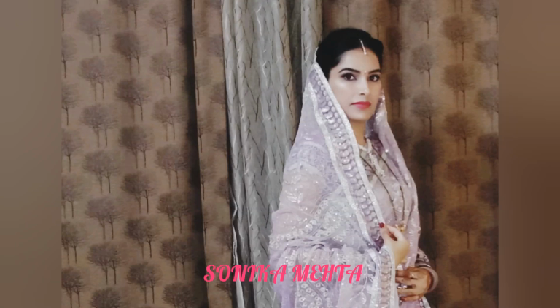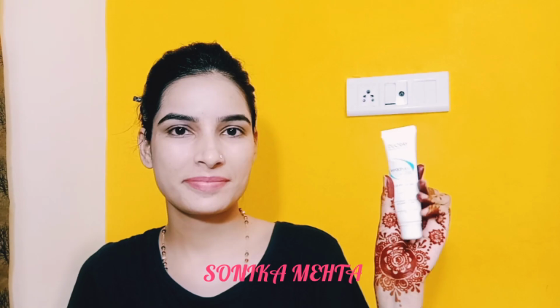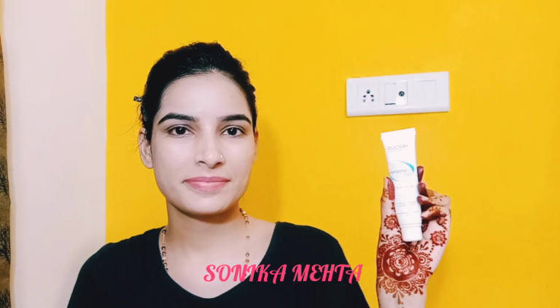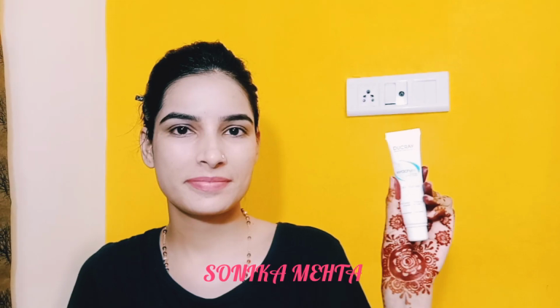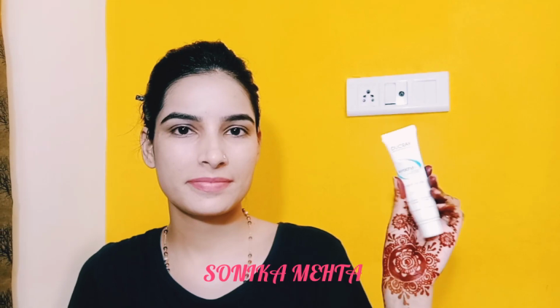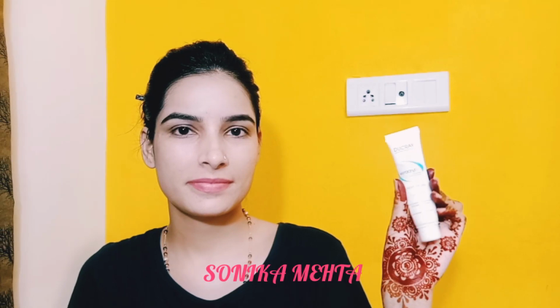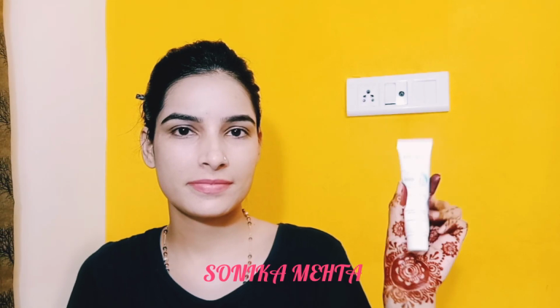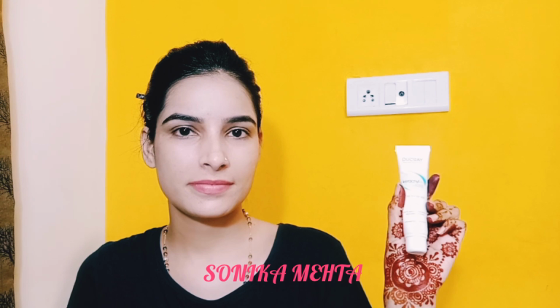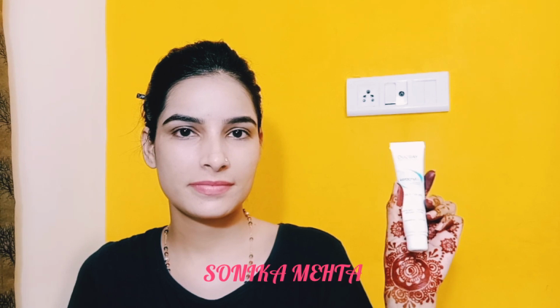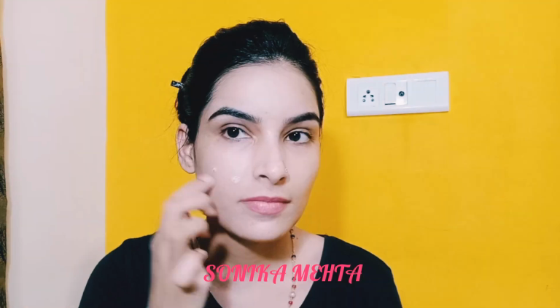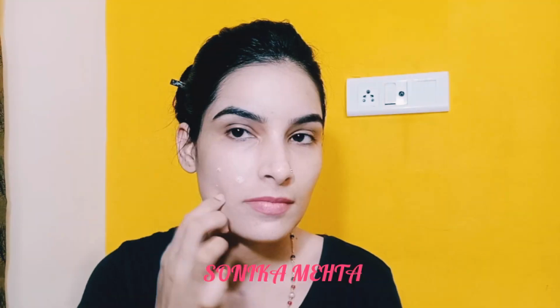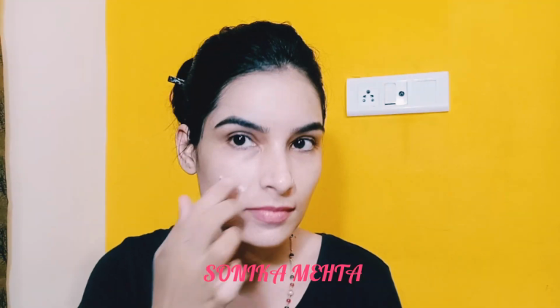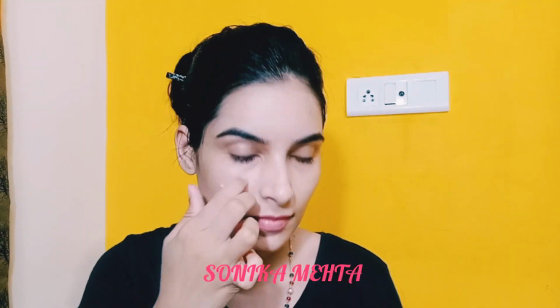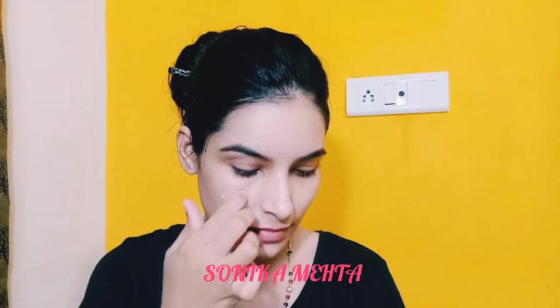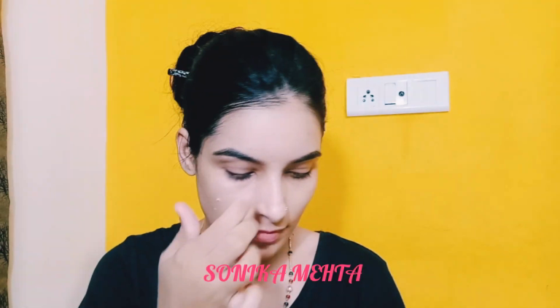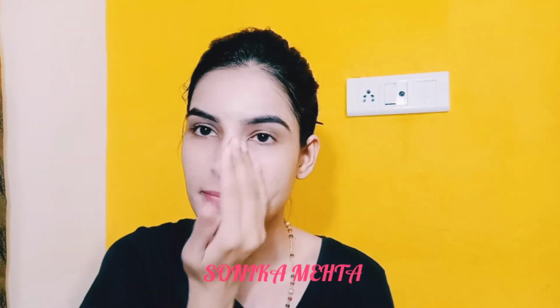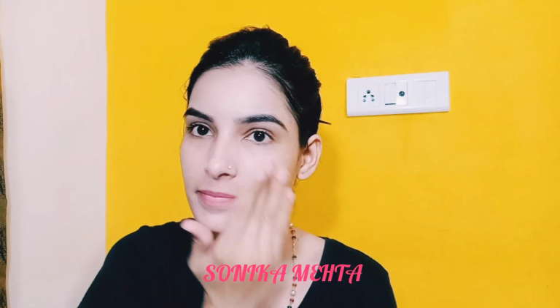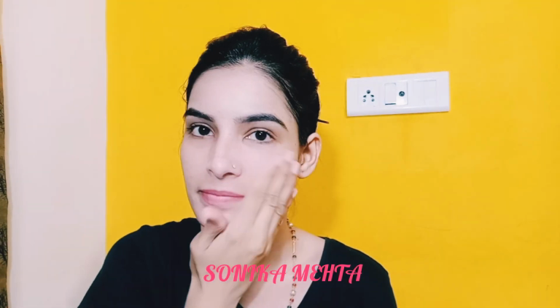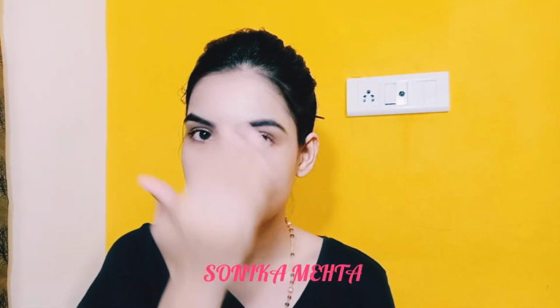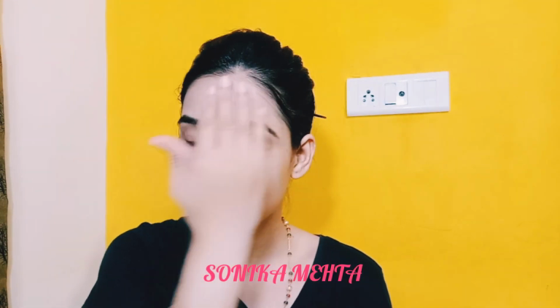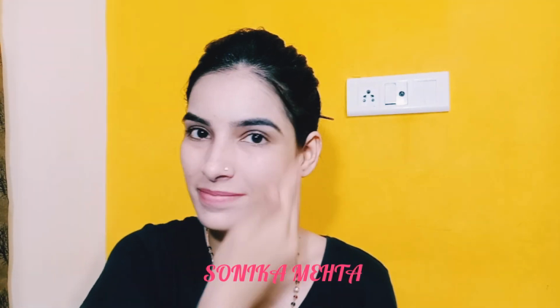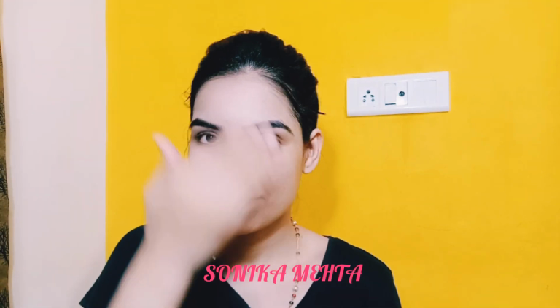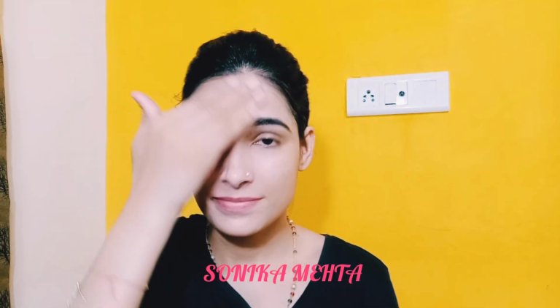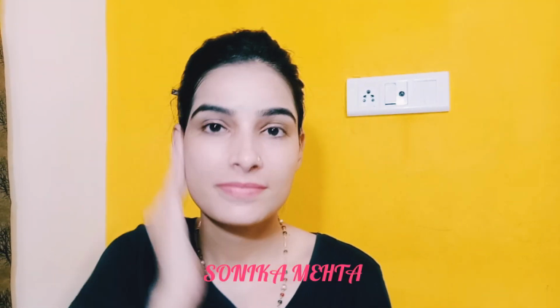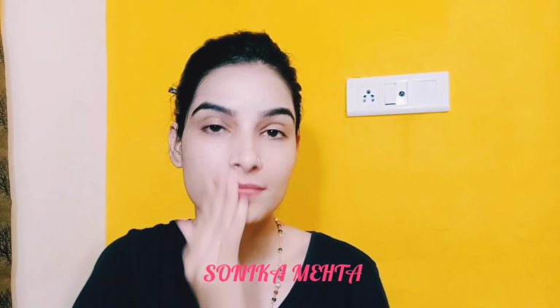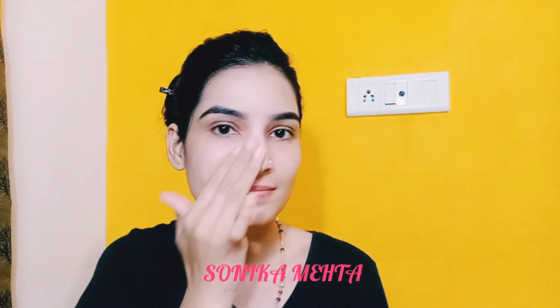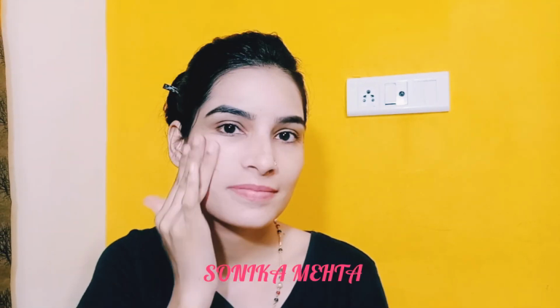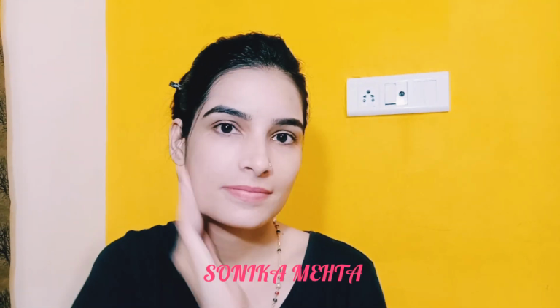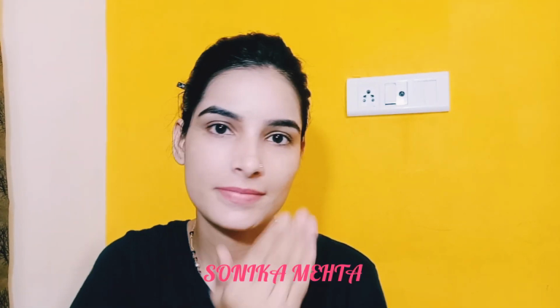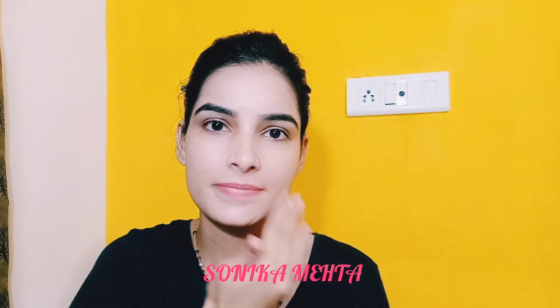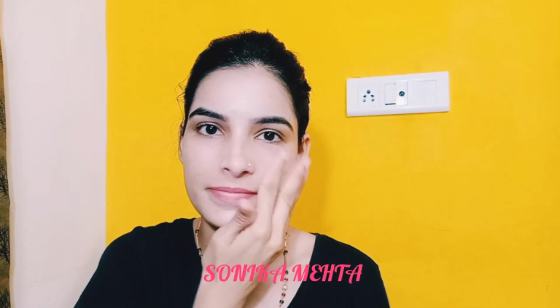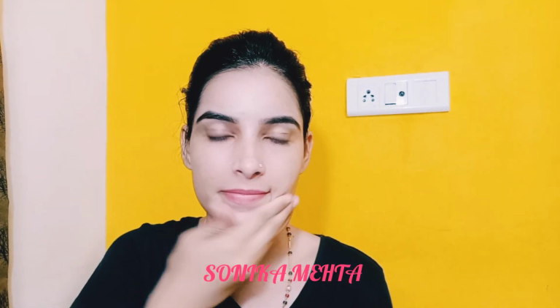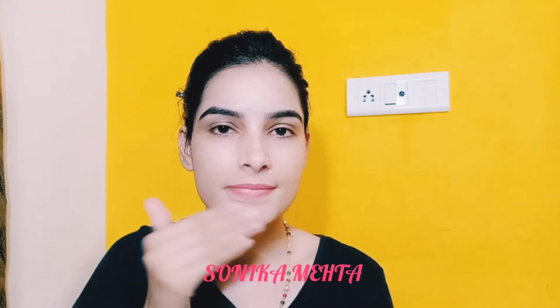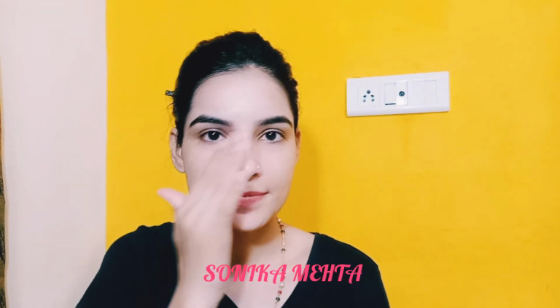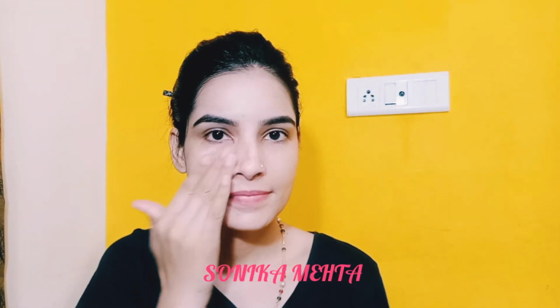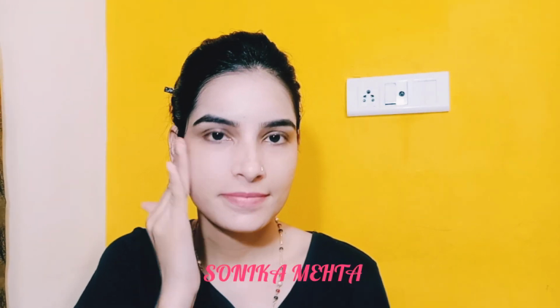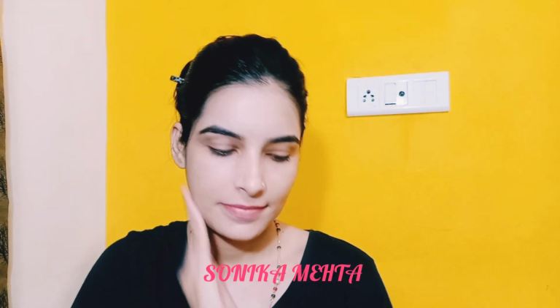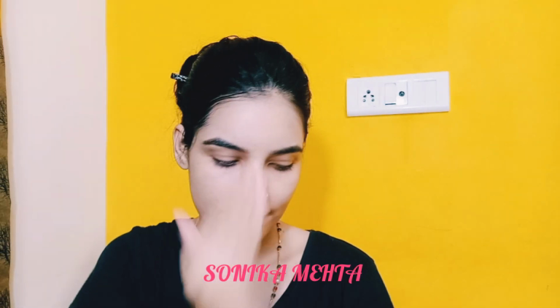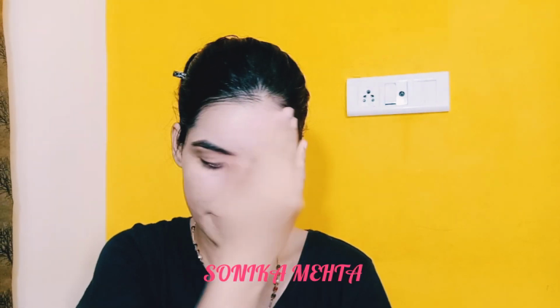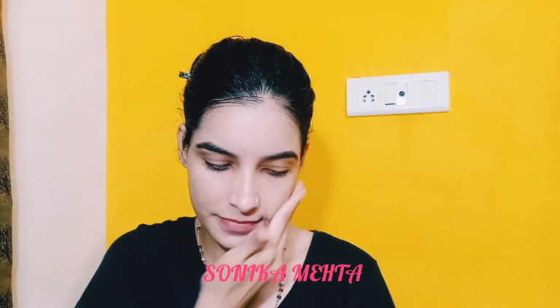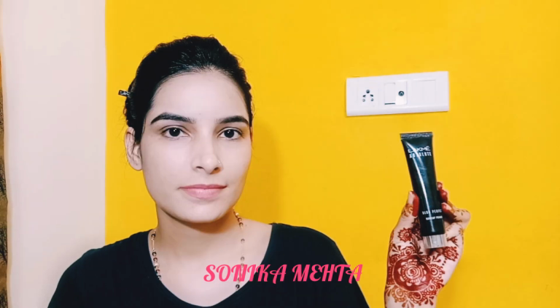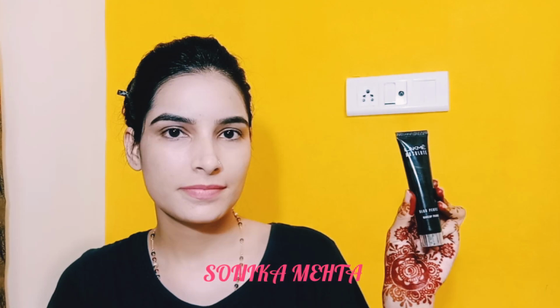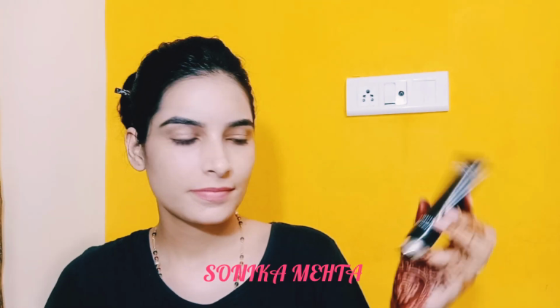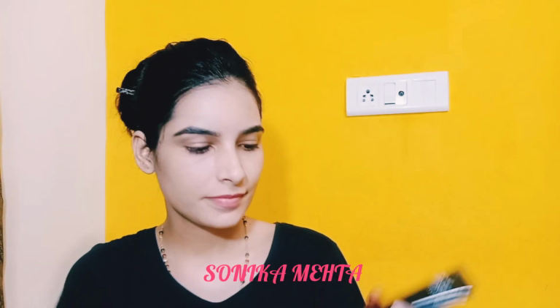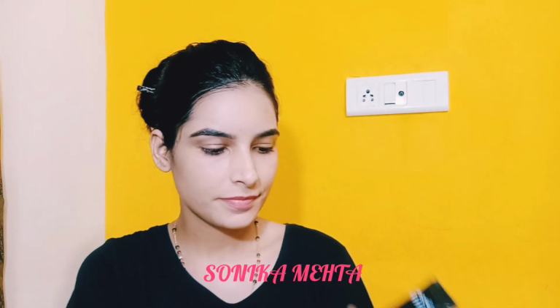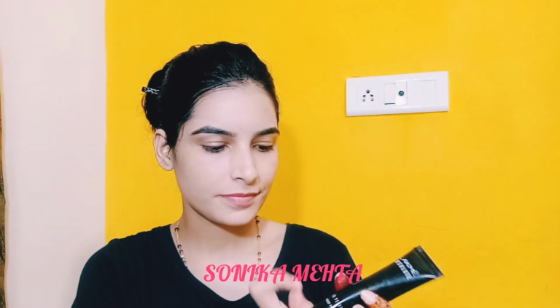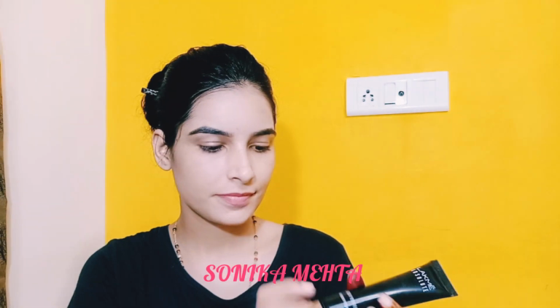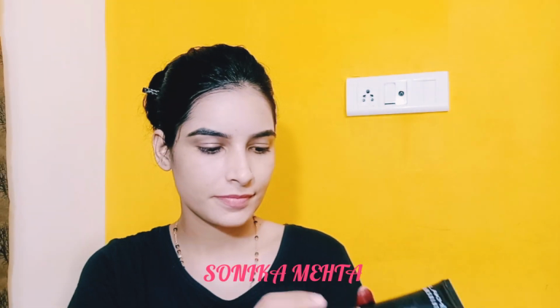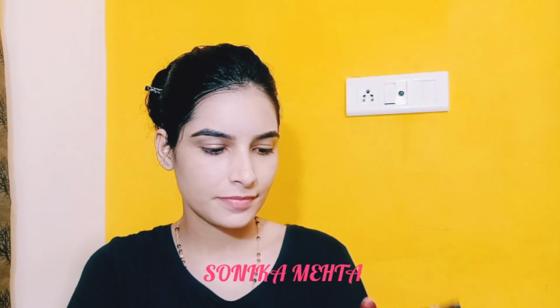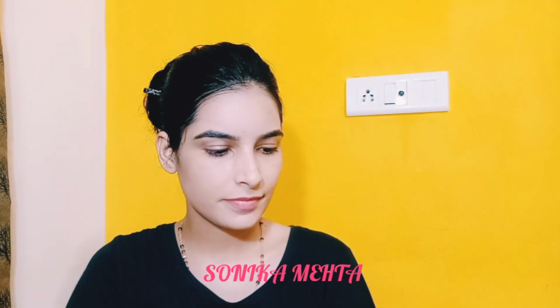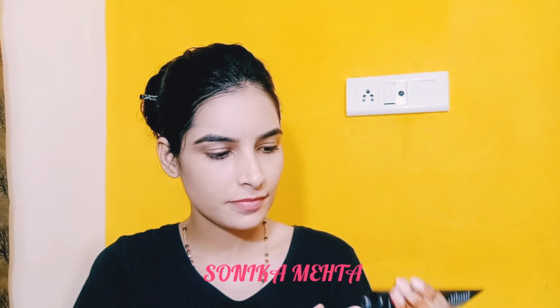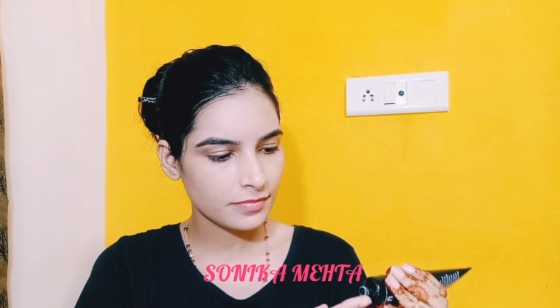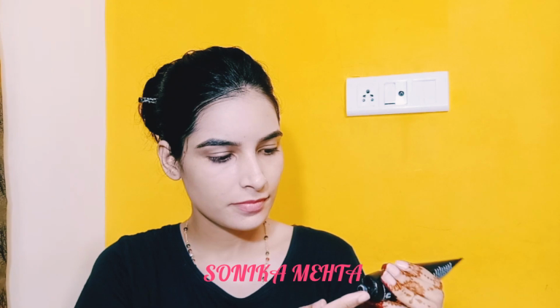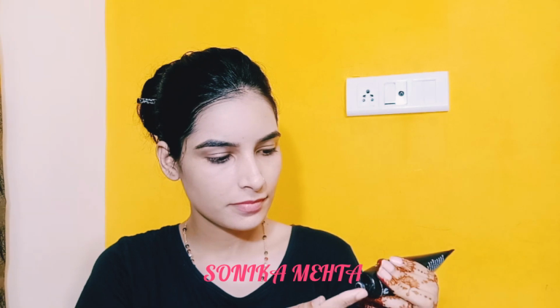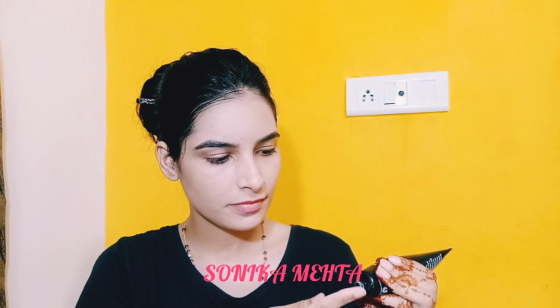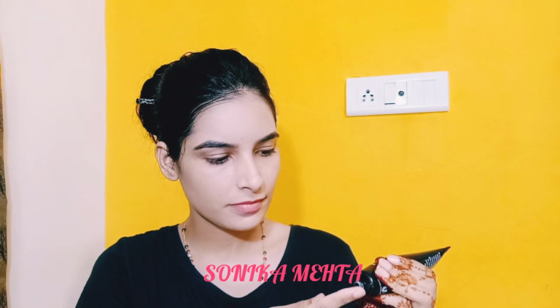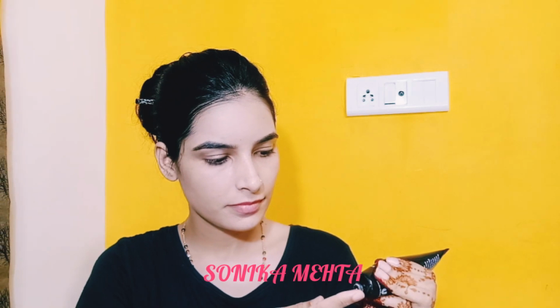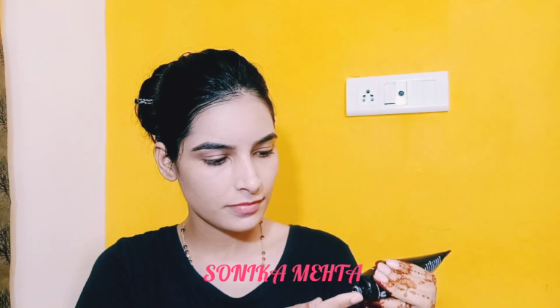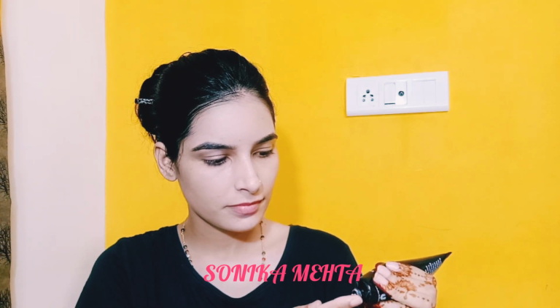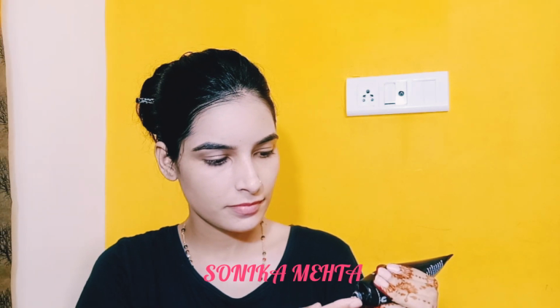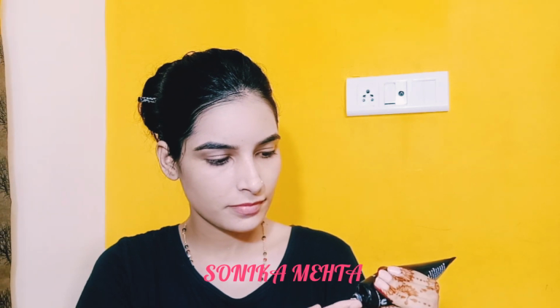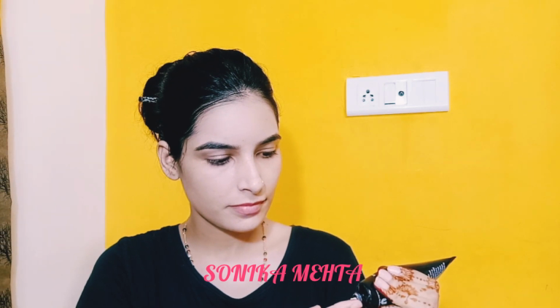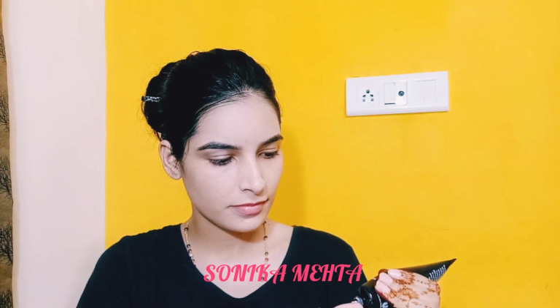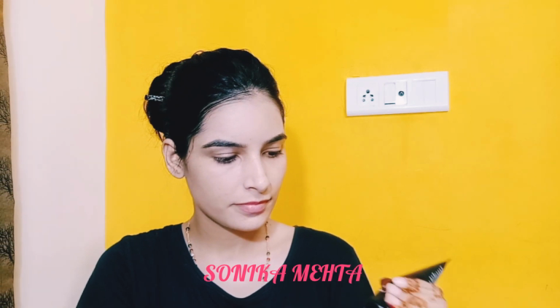After cleansing and toning your face, I am using Dukrika face moisturizer. I am using Black Makeup Primer.